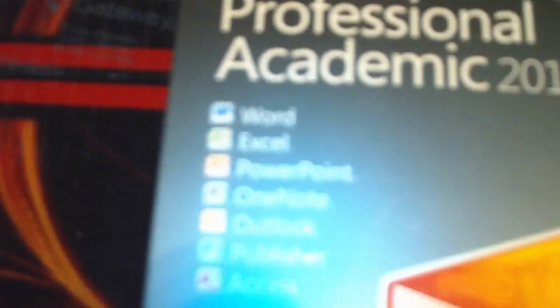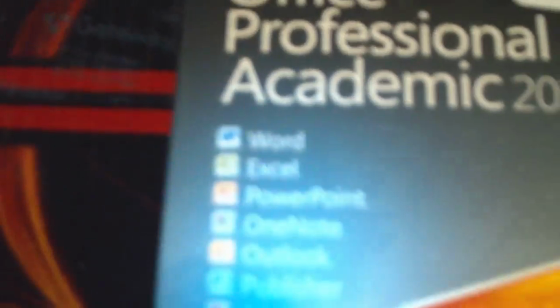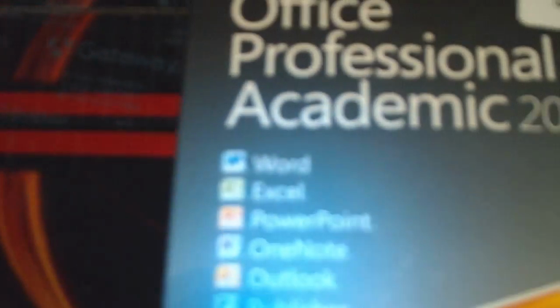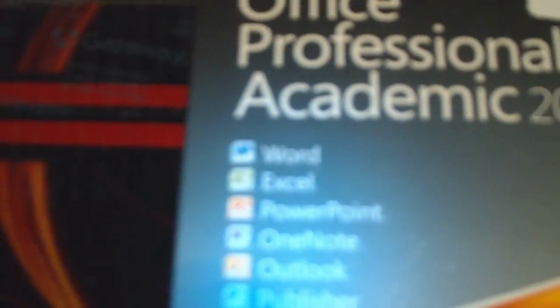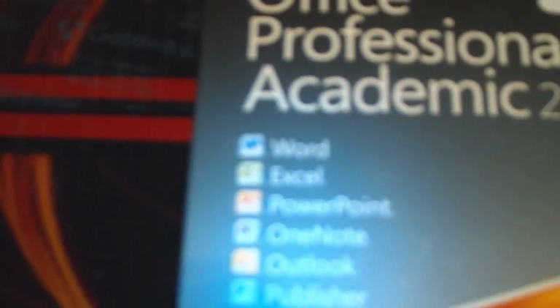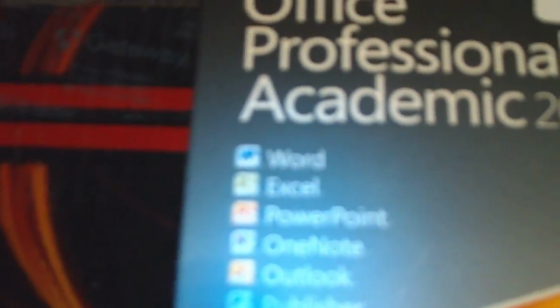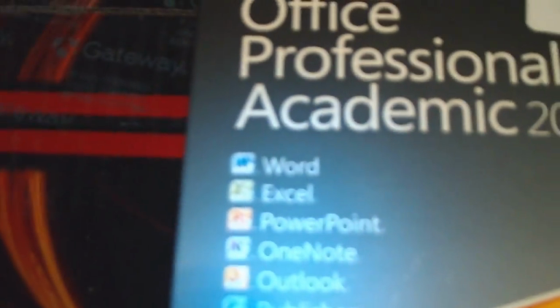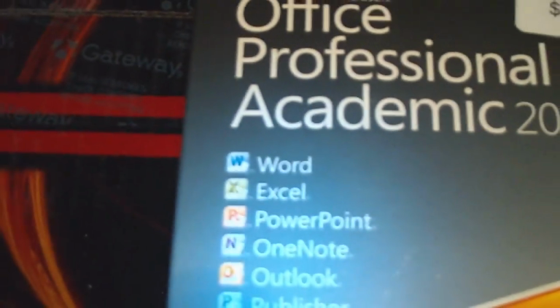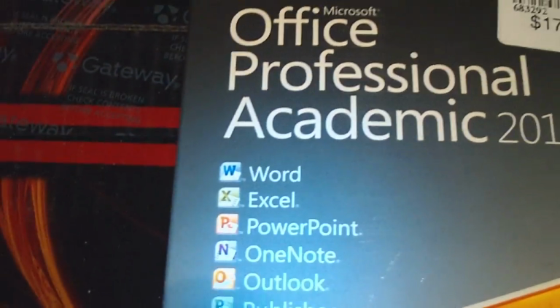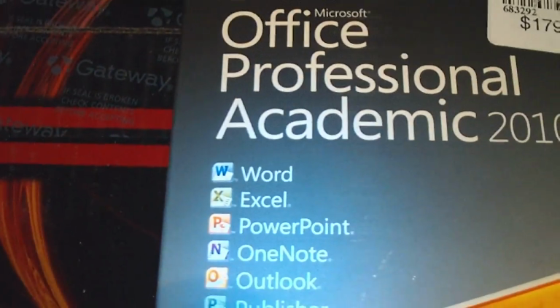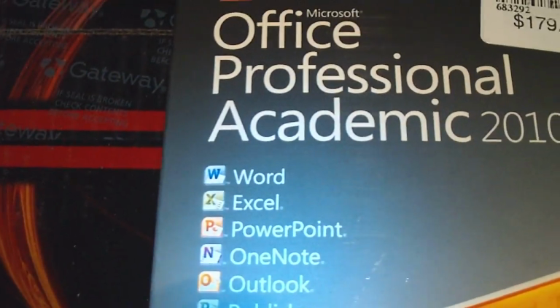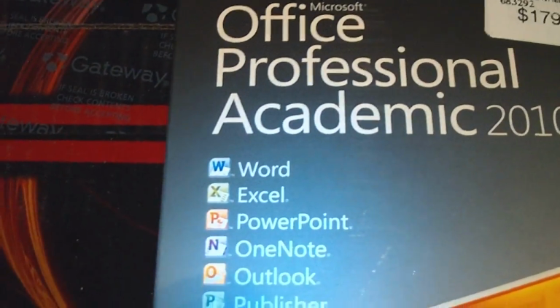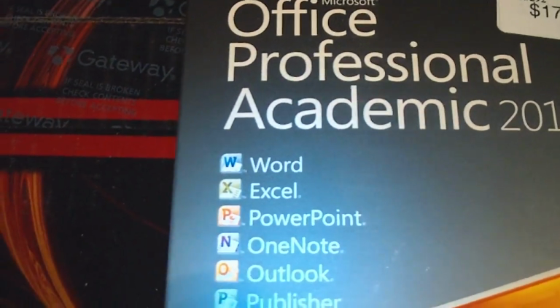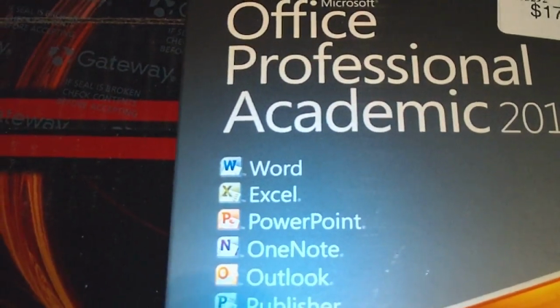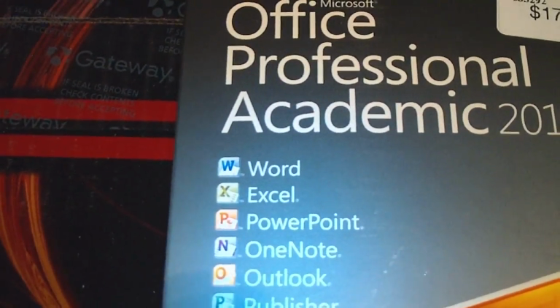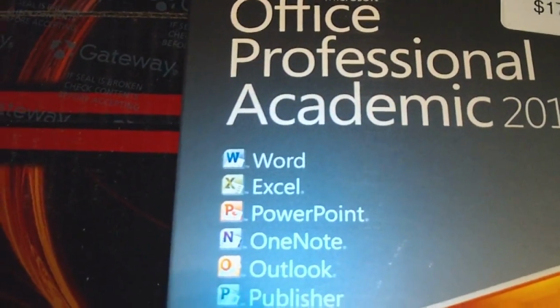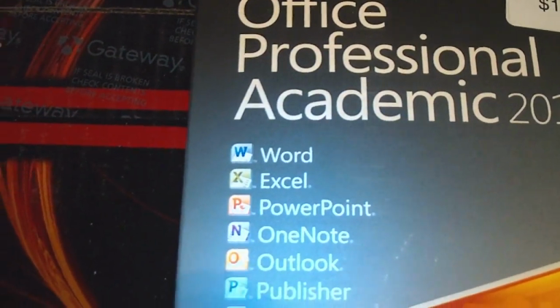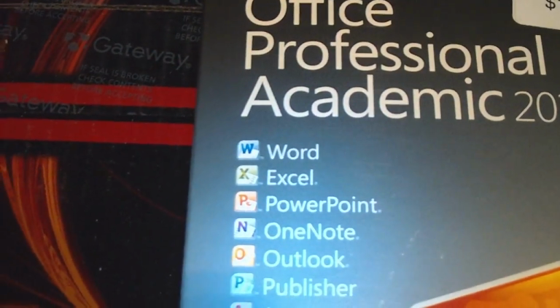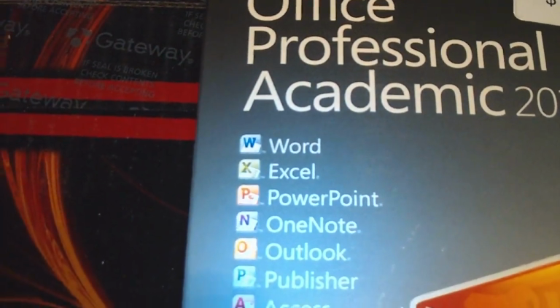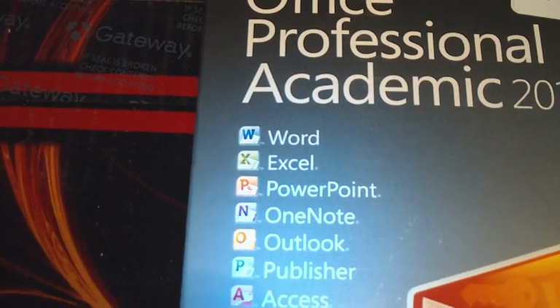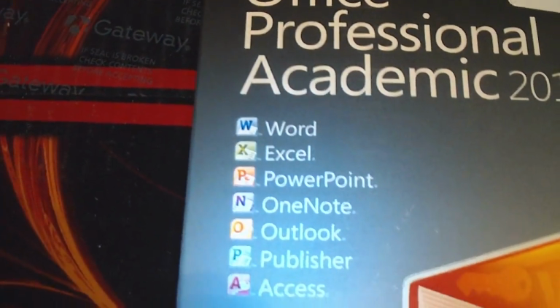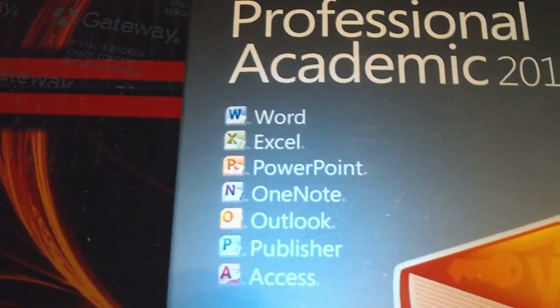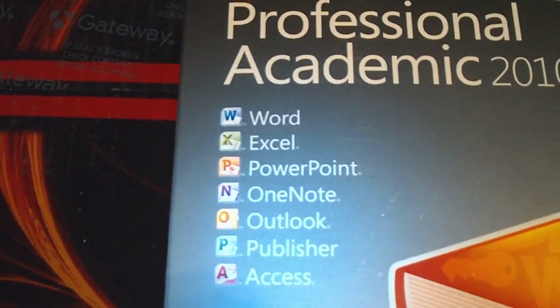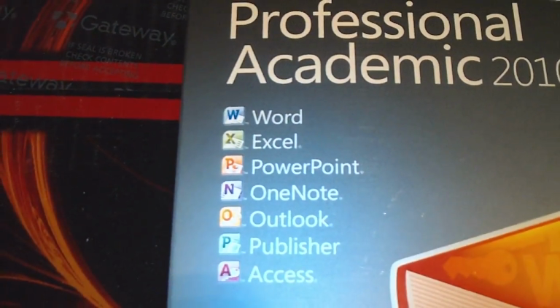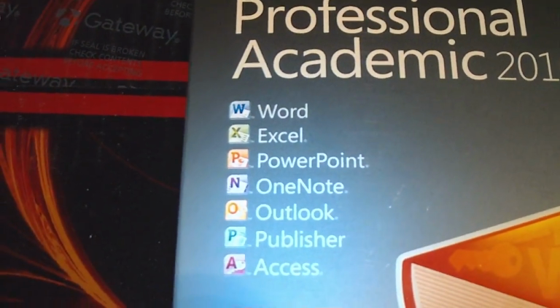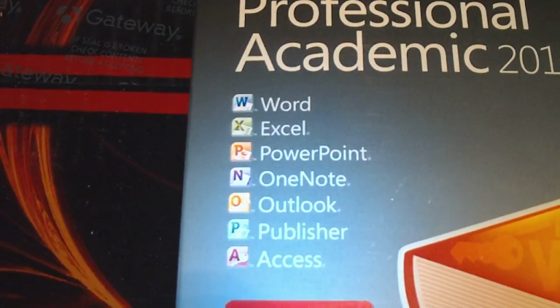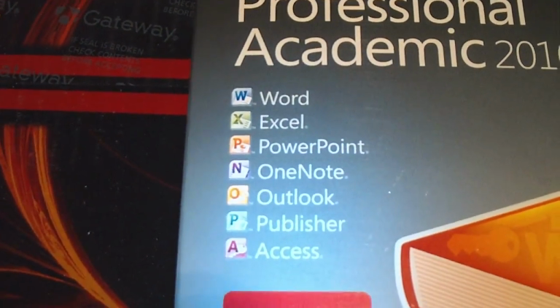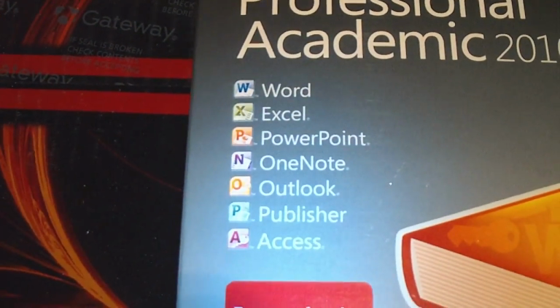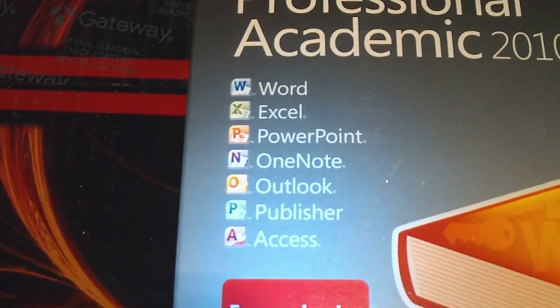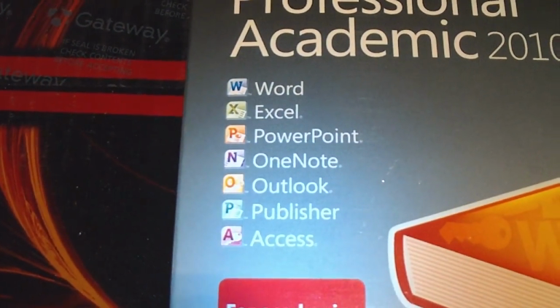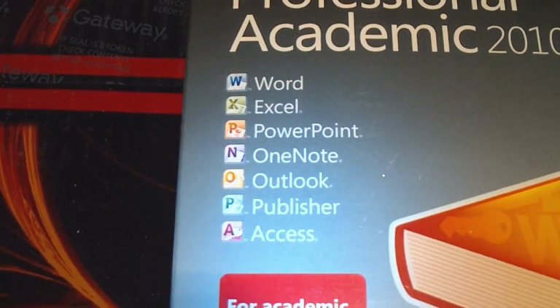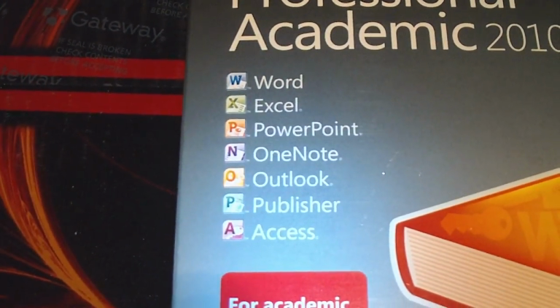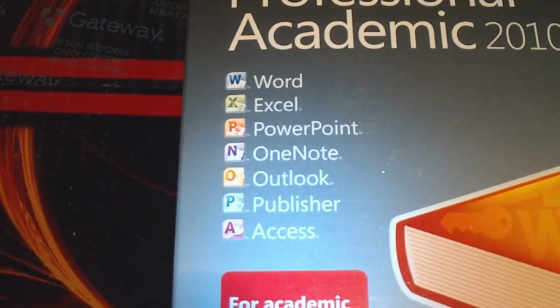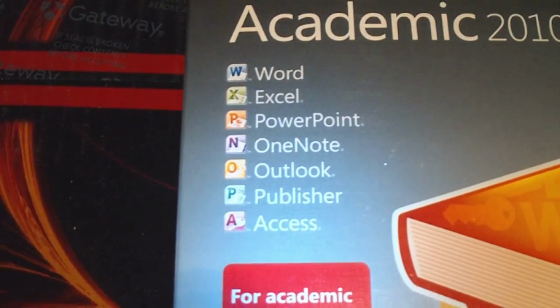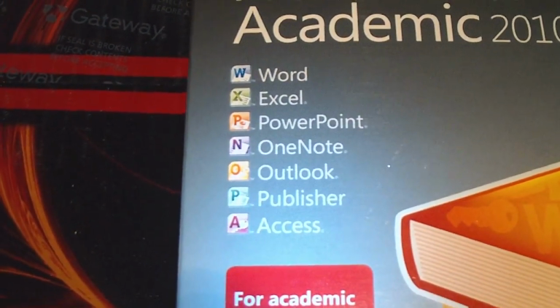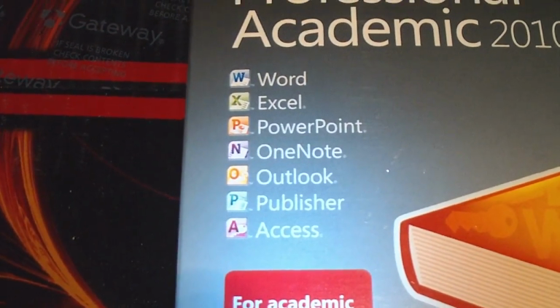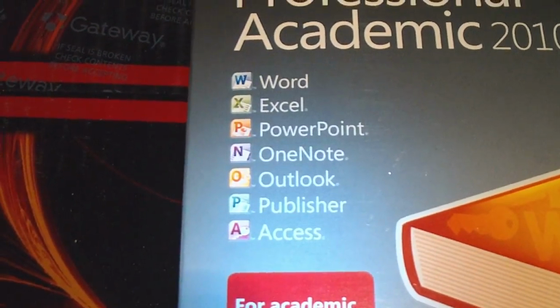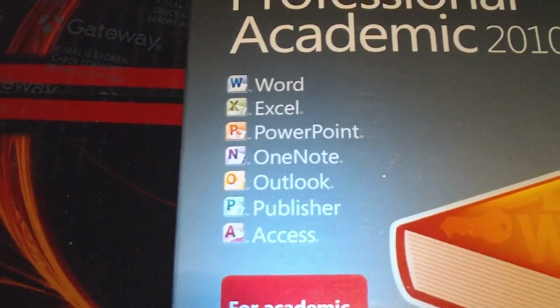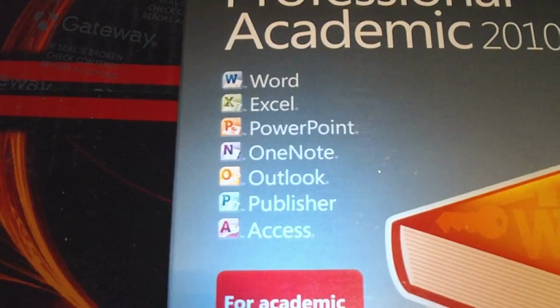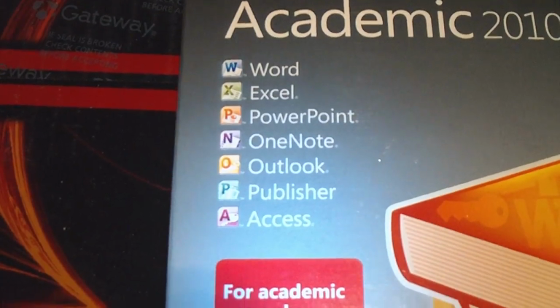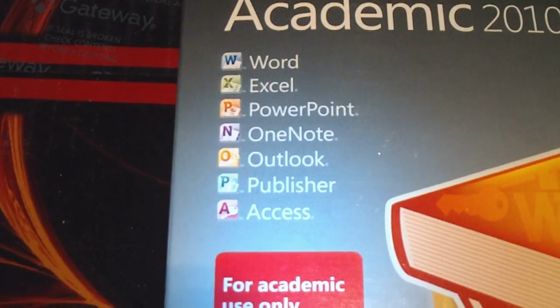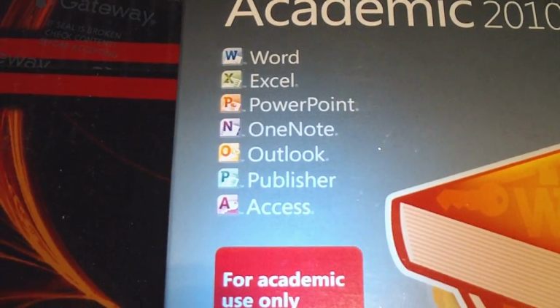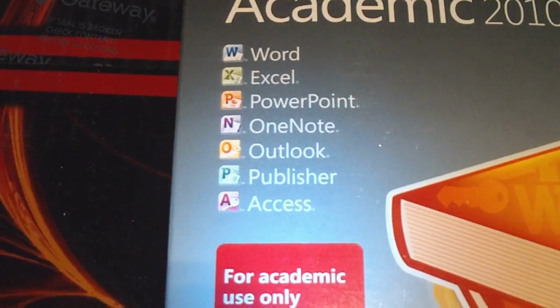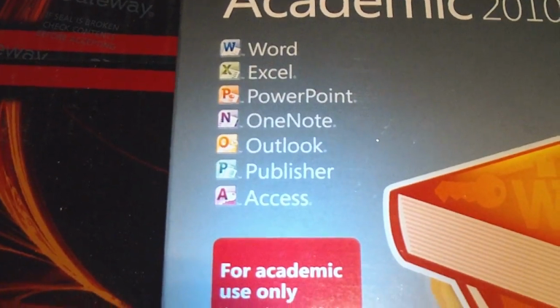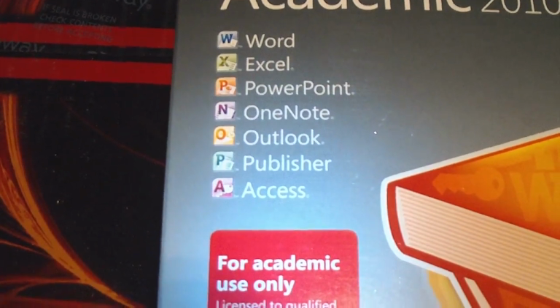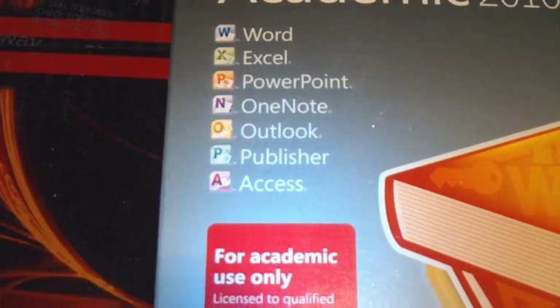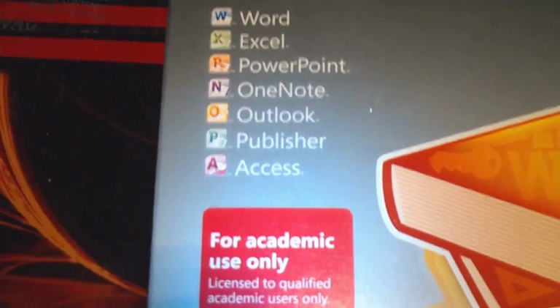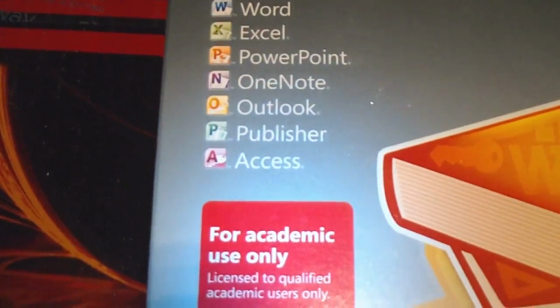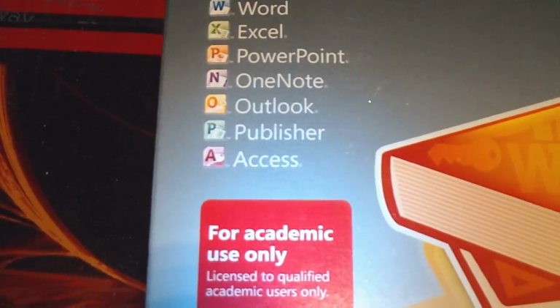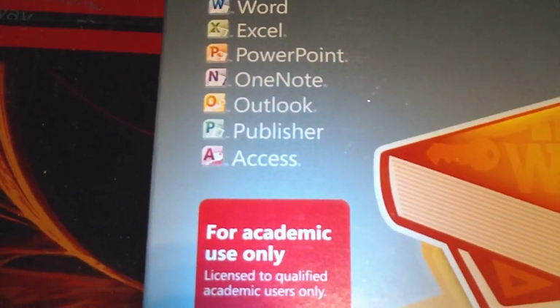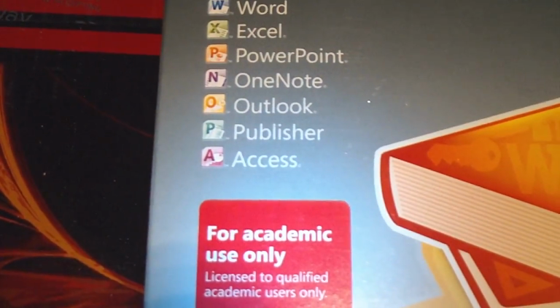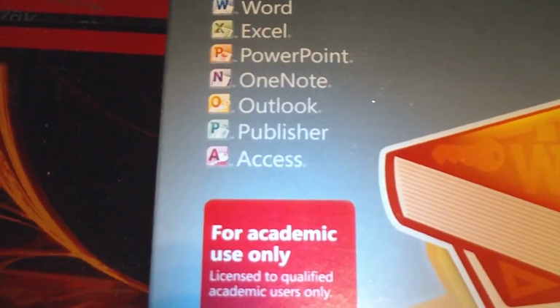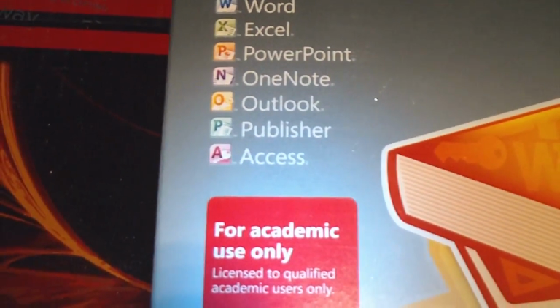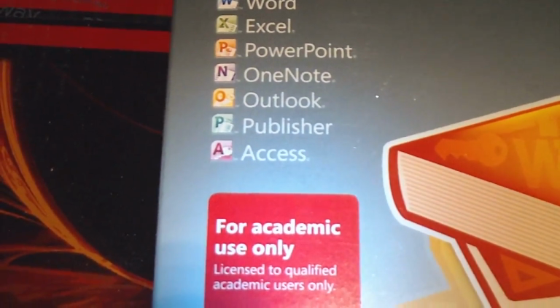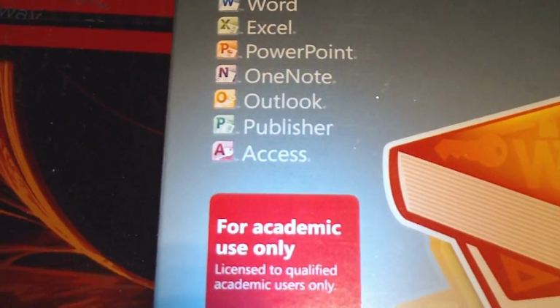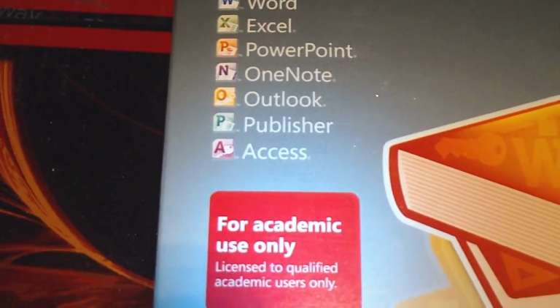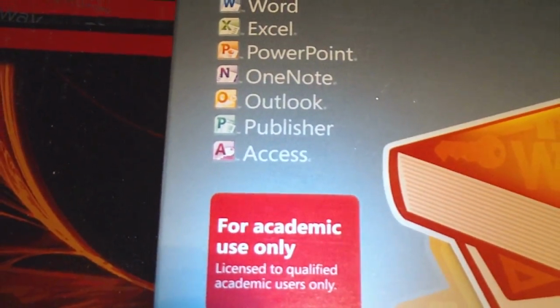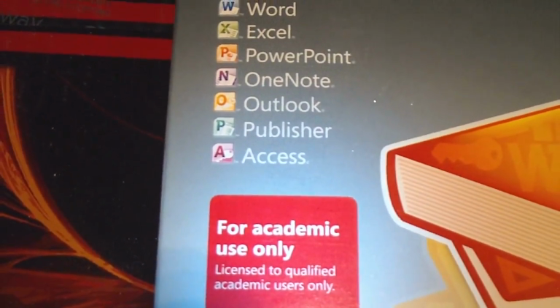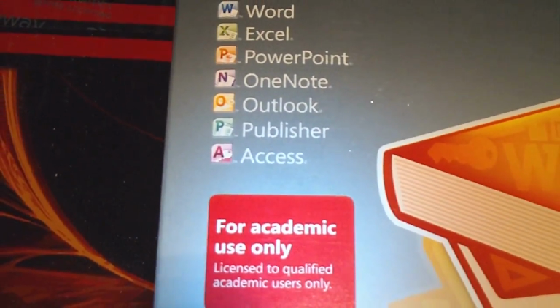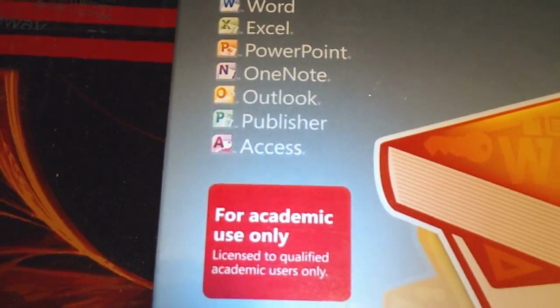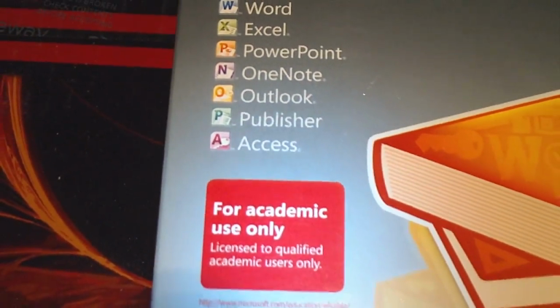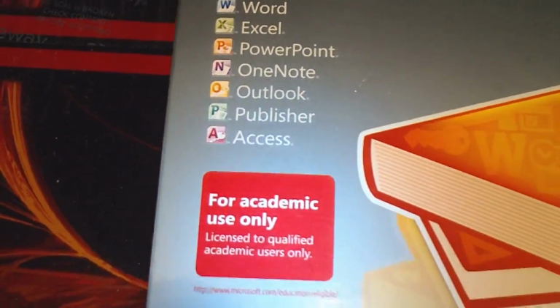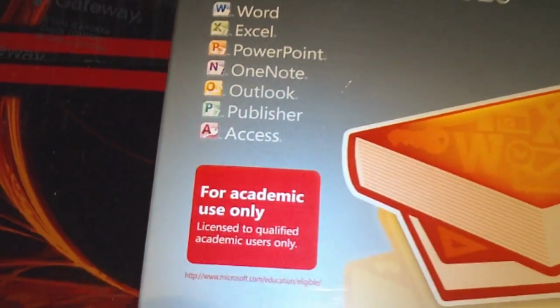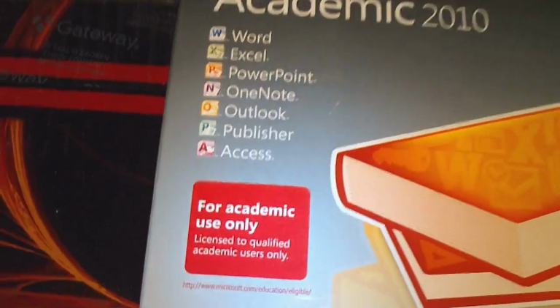It's got Word, Excel, PowerPoint, OneNote, Outlook, Publisher, and Access on there.